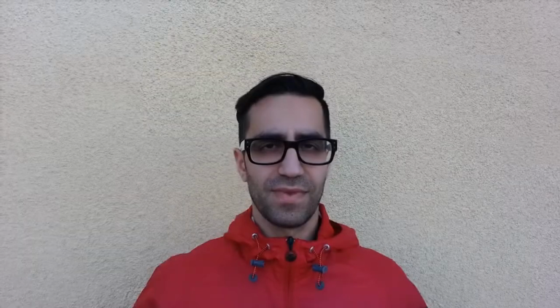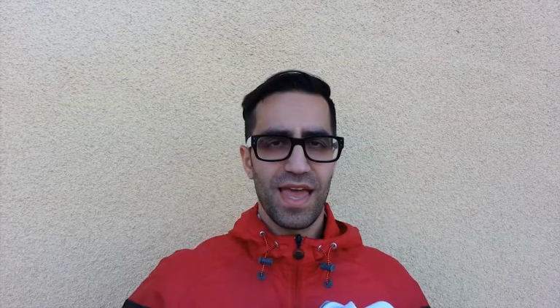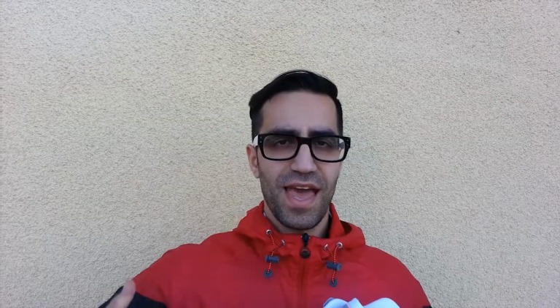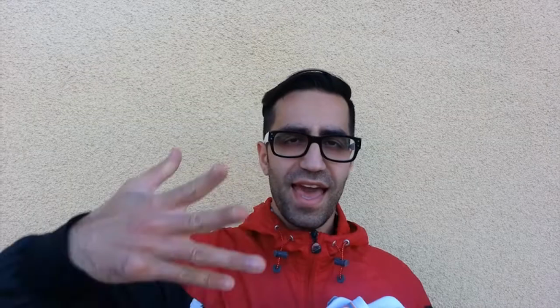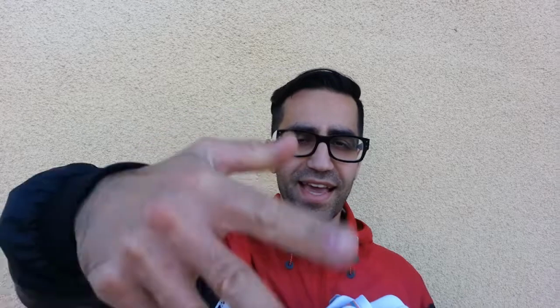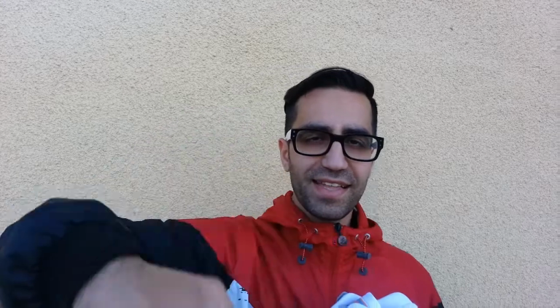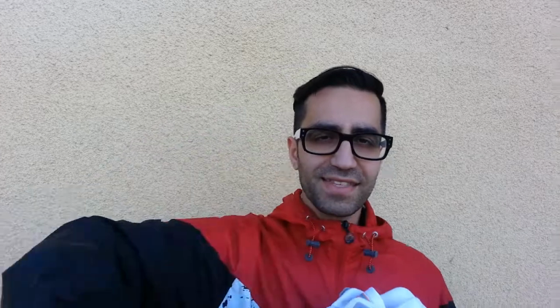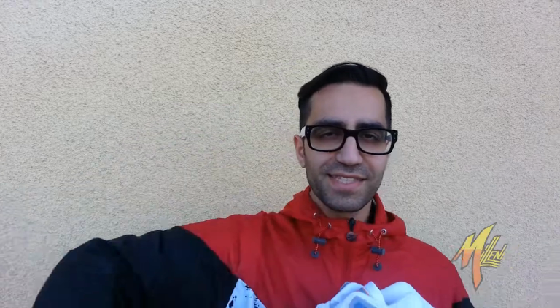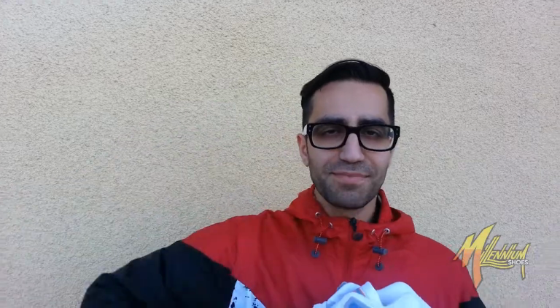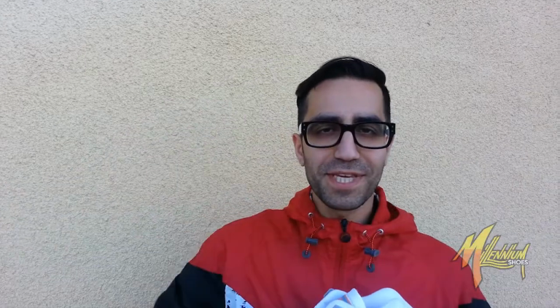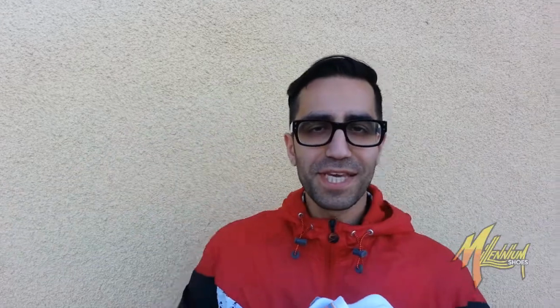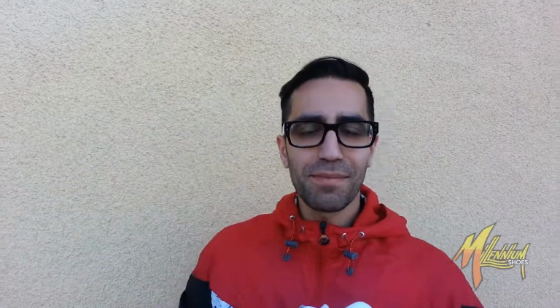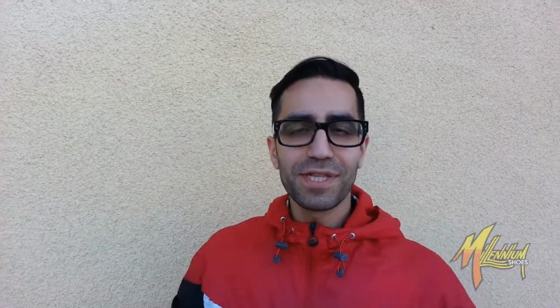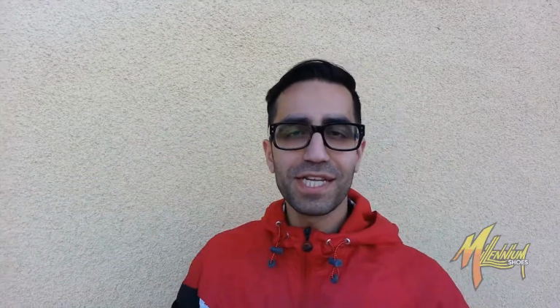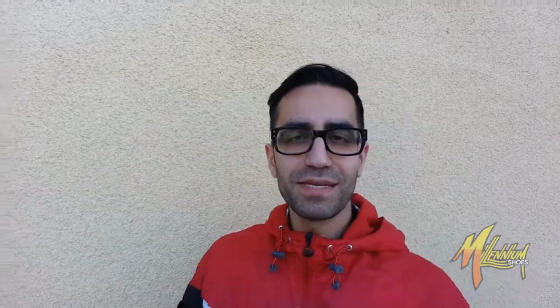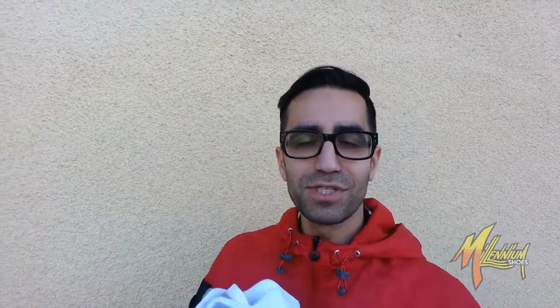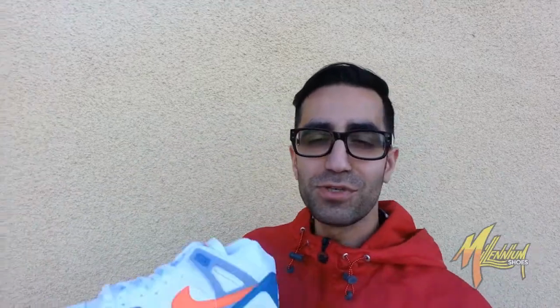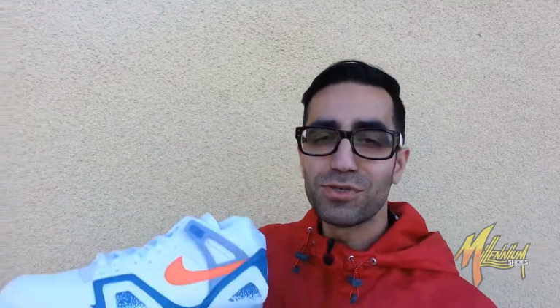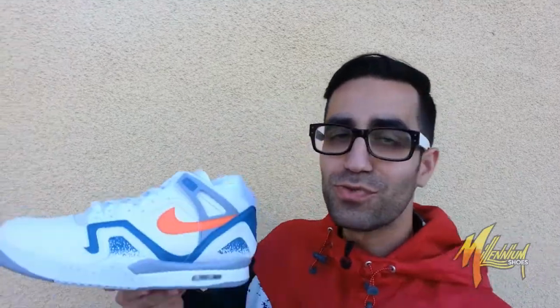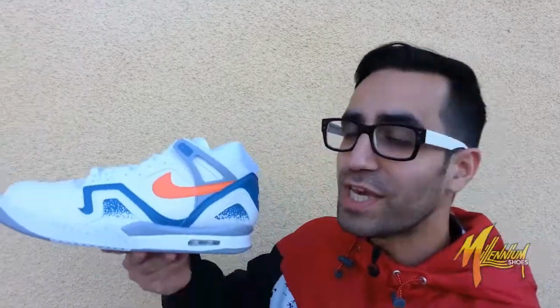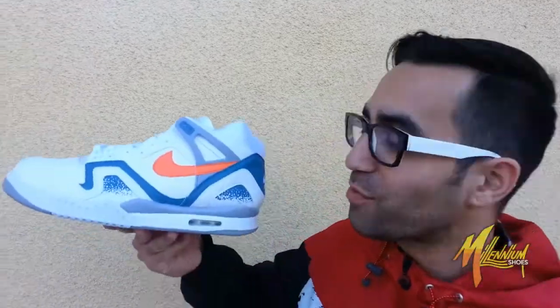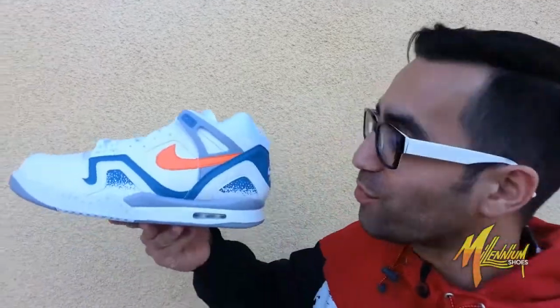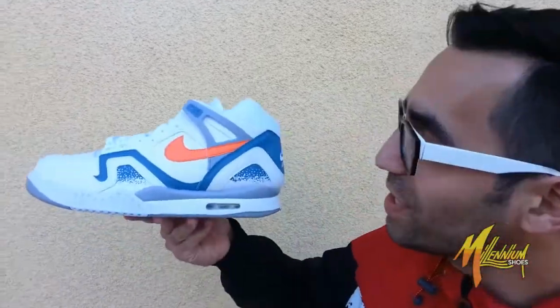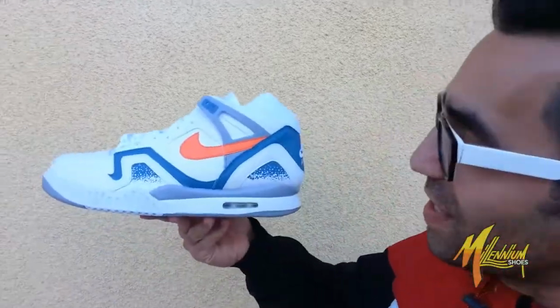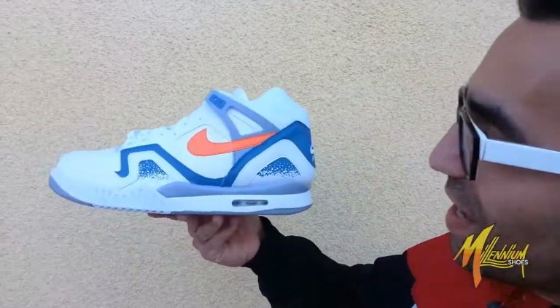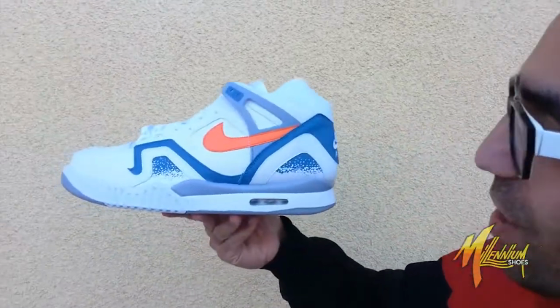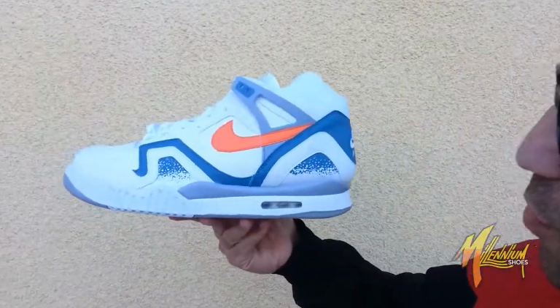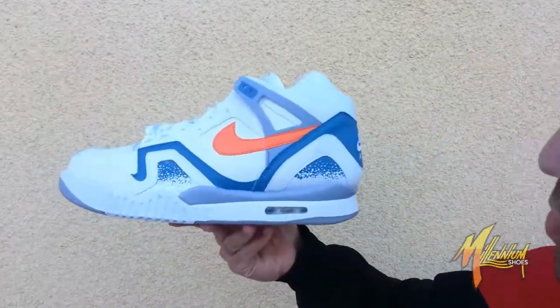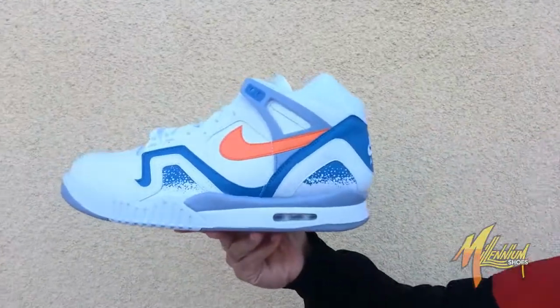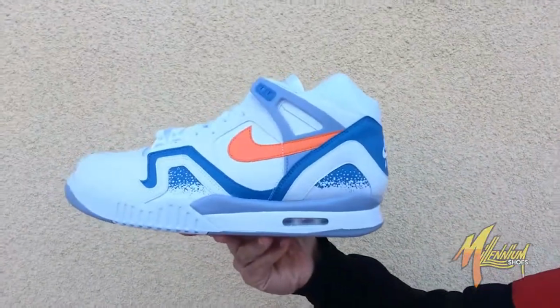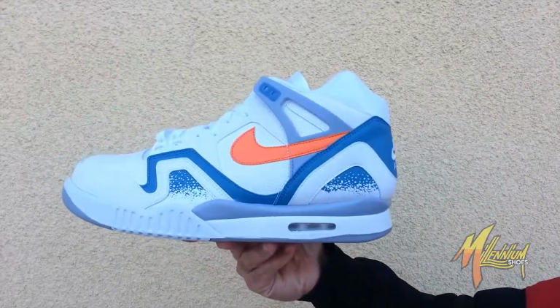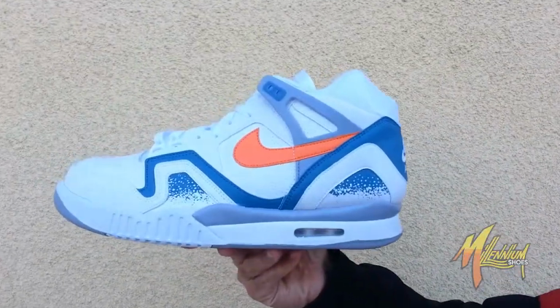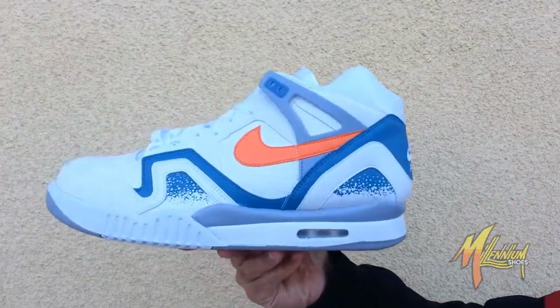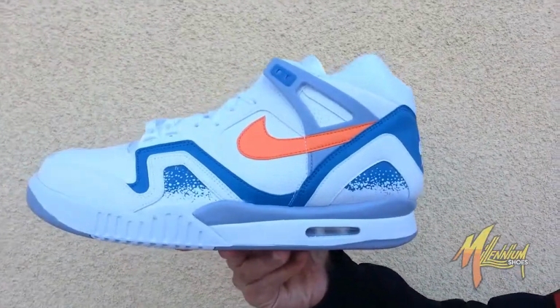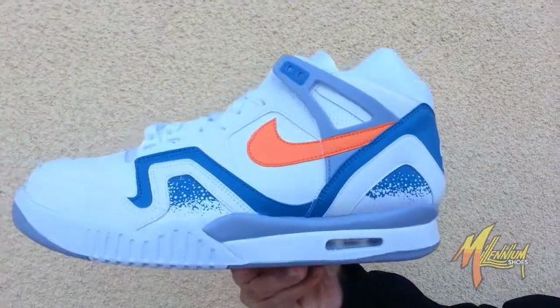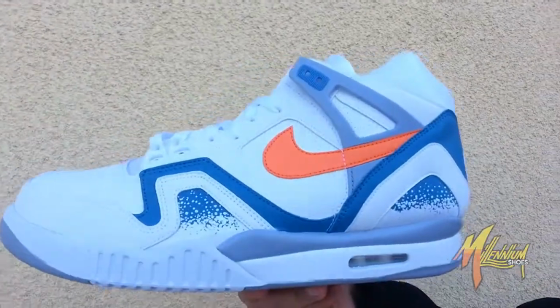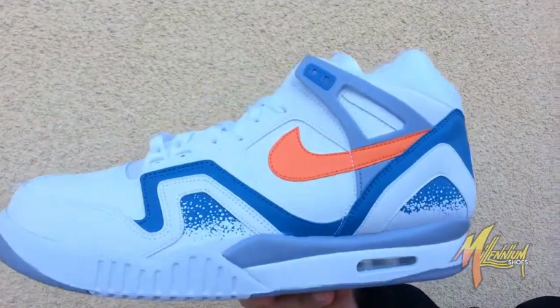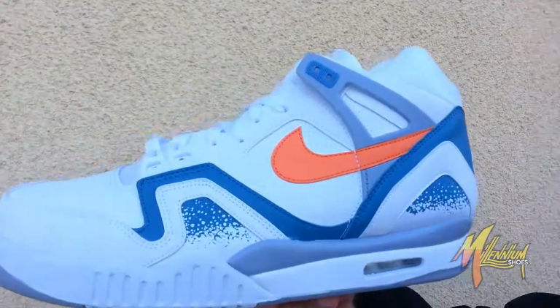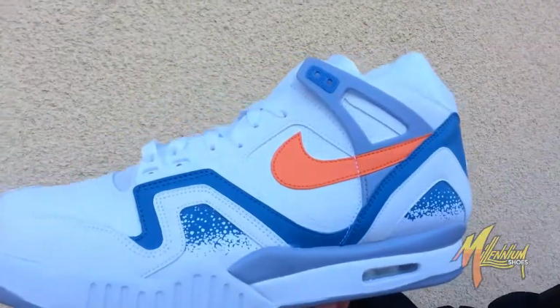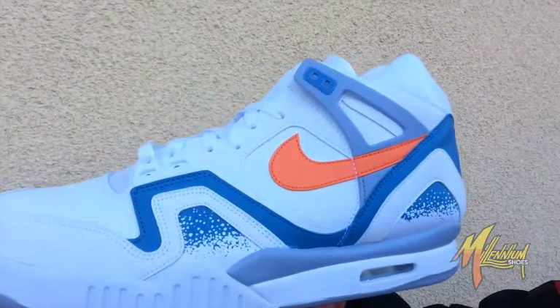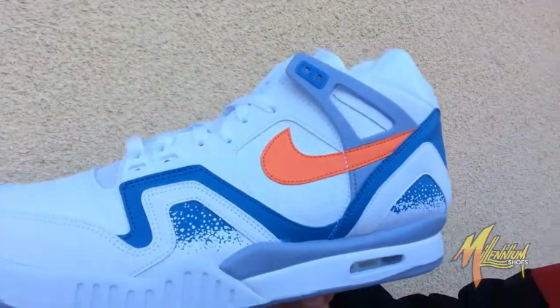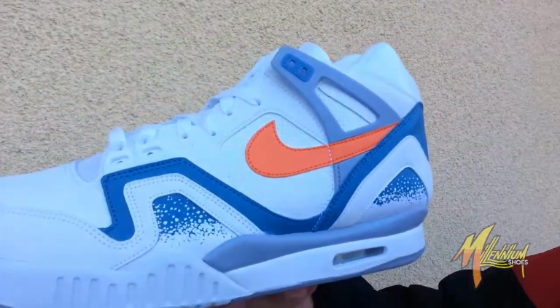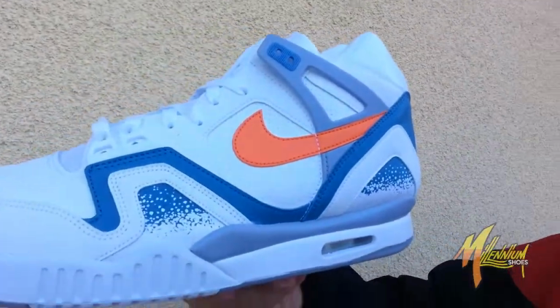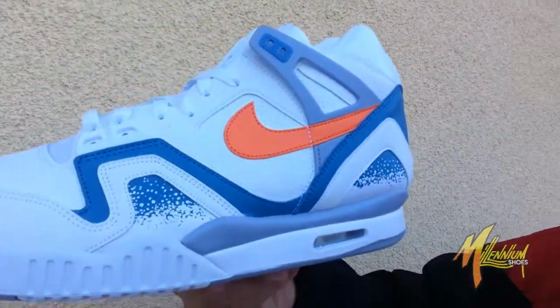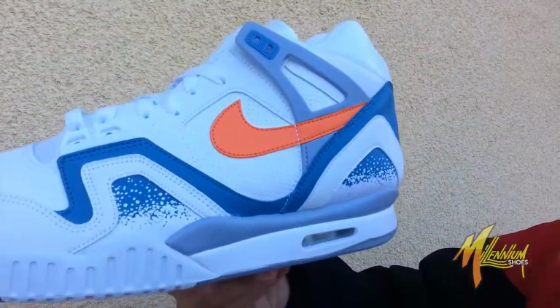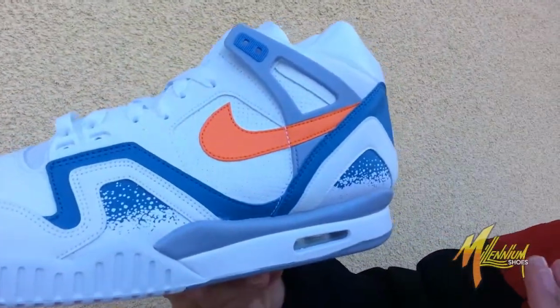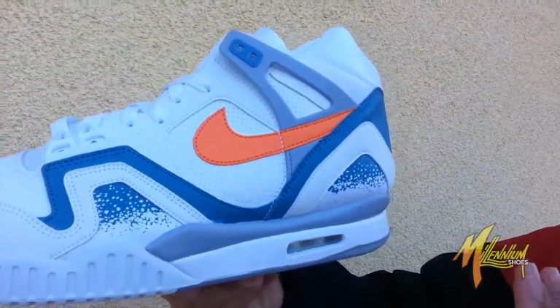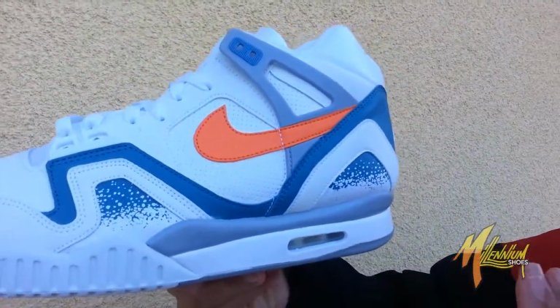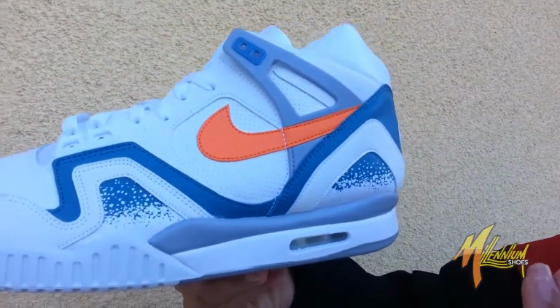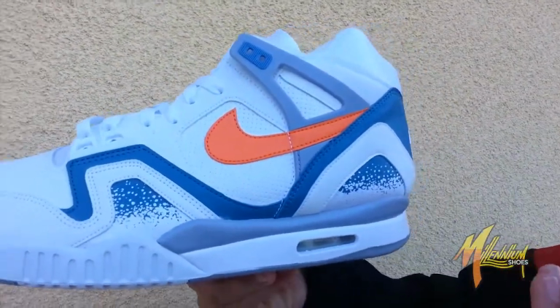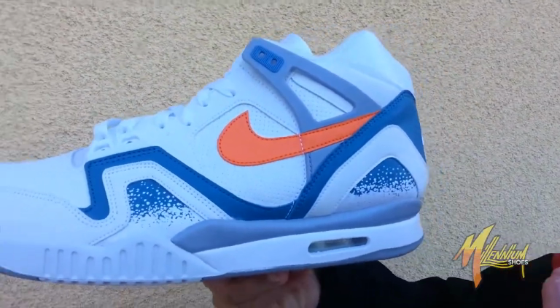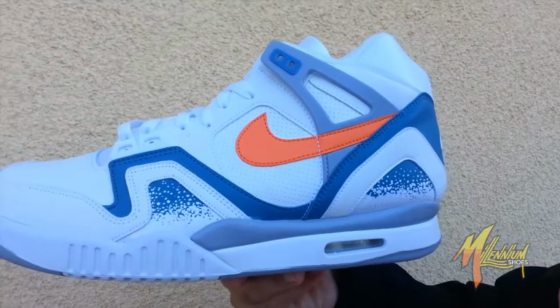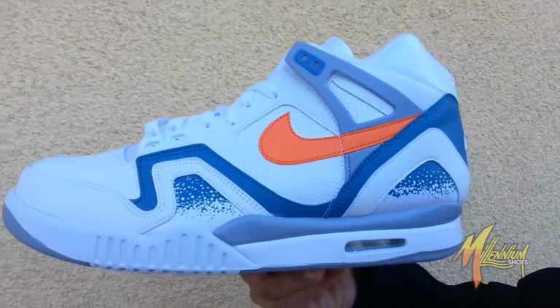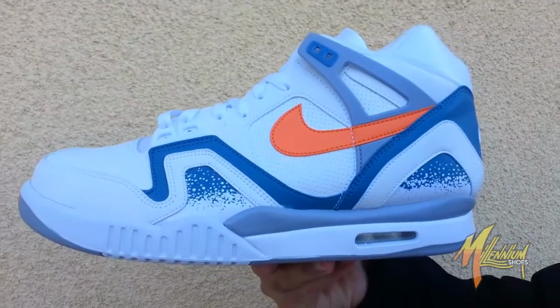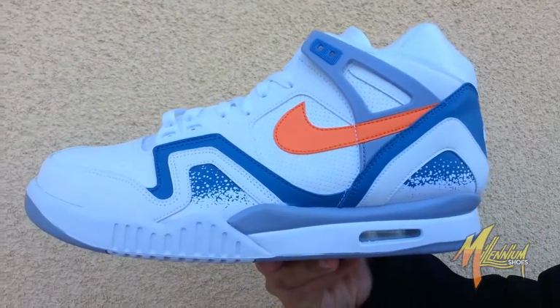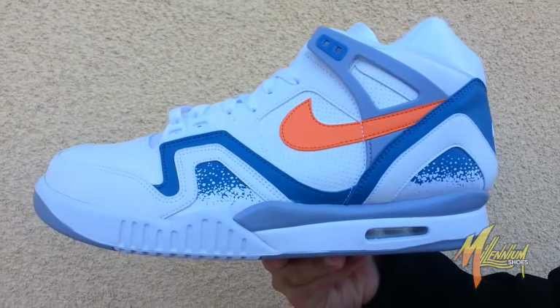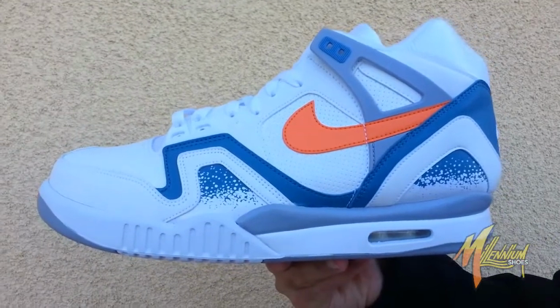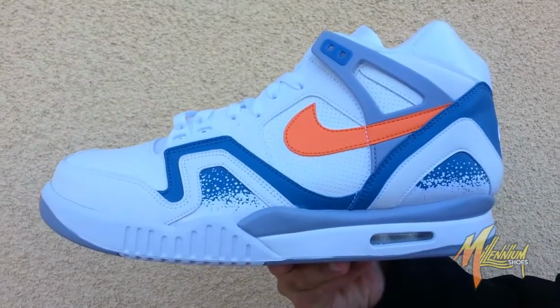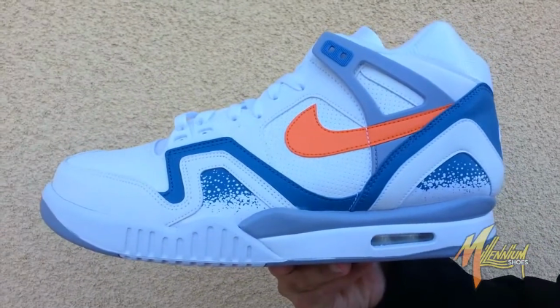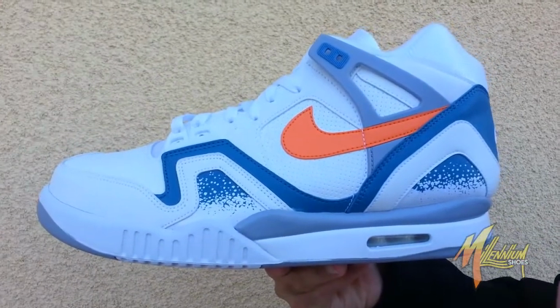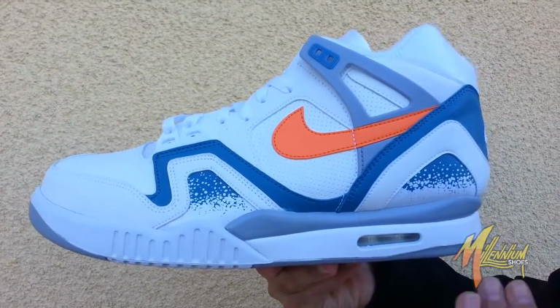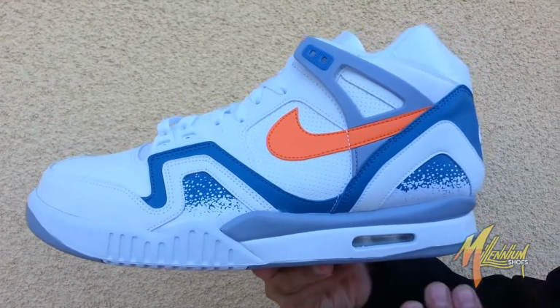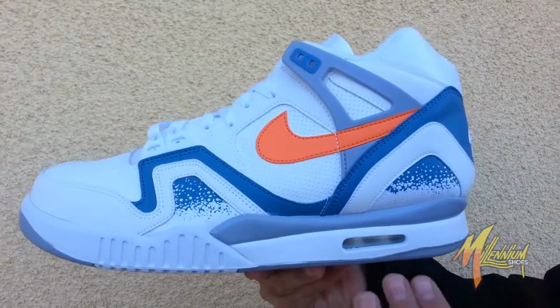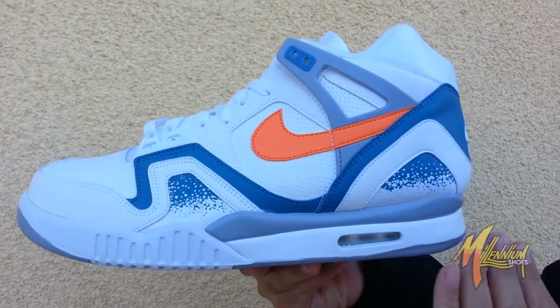Hey, this is Mickey at Millennium Shoes. We're here right now with the Airtek Challenge 2 FTD, fresh to death. Check this out.